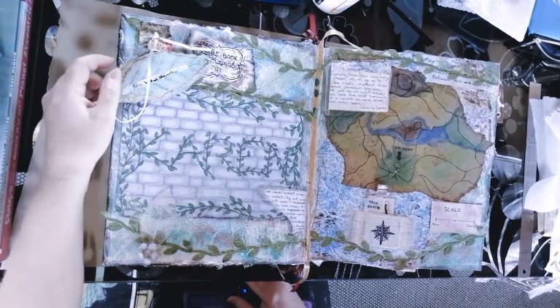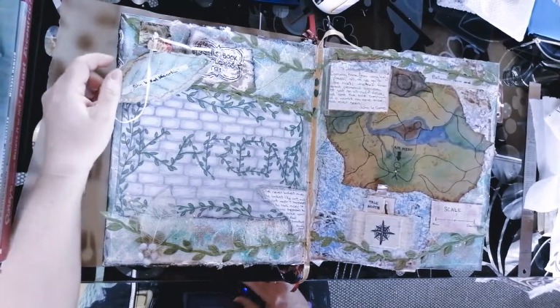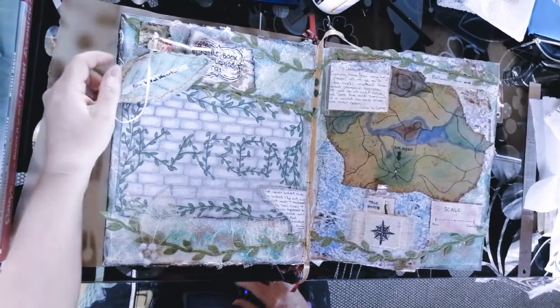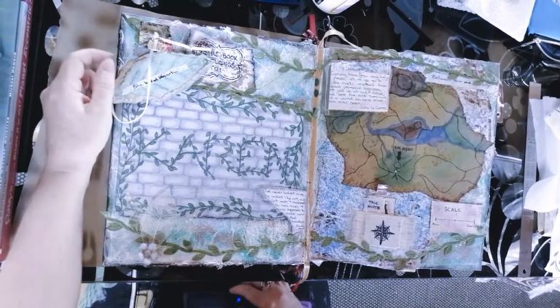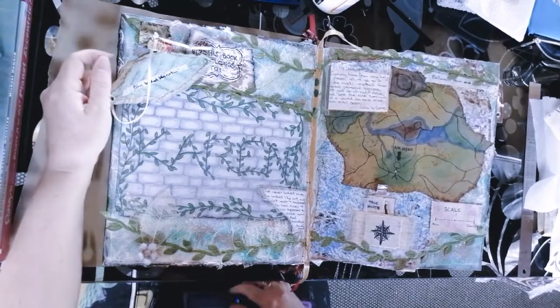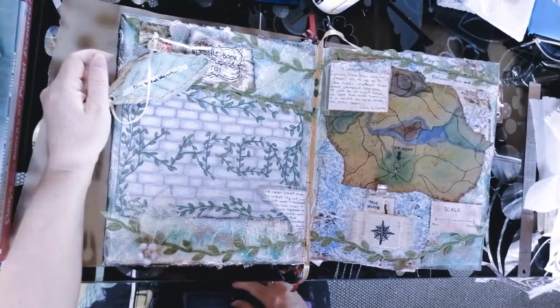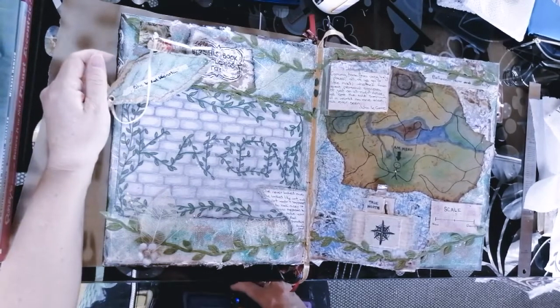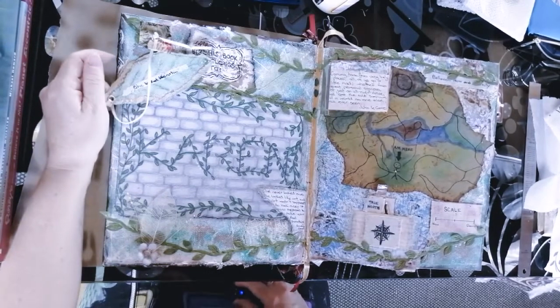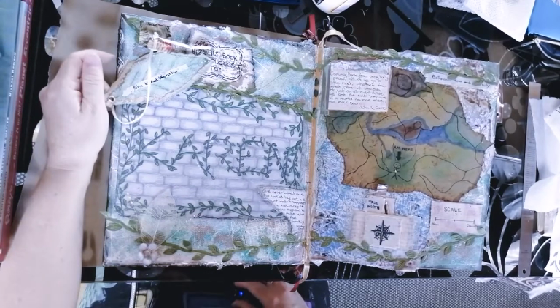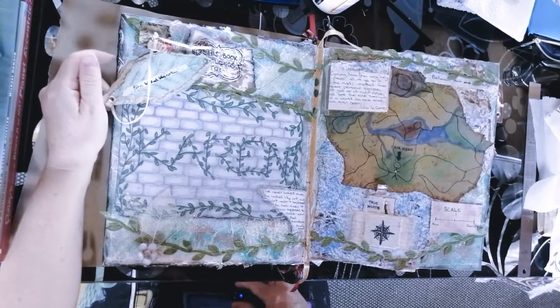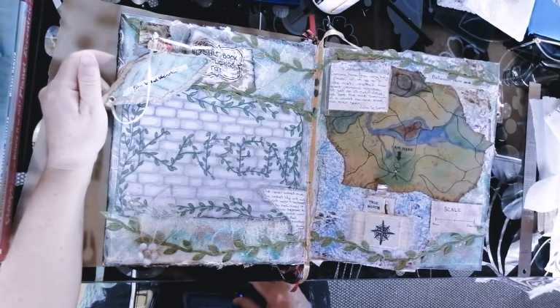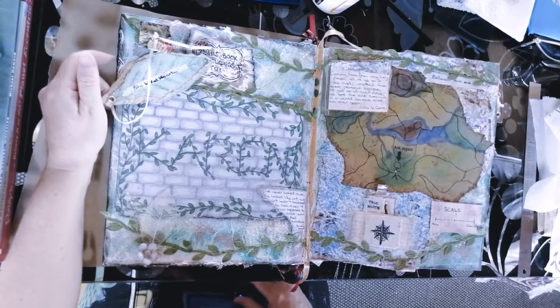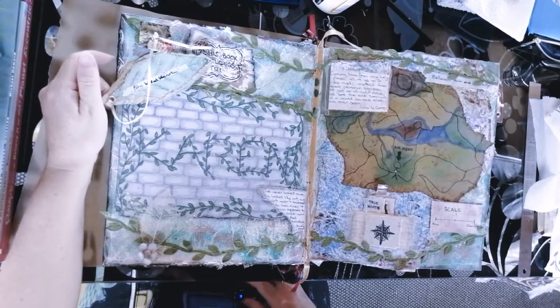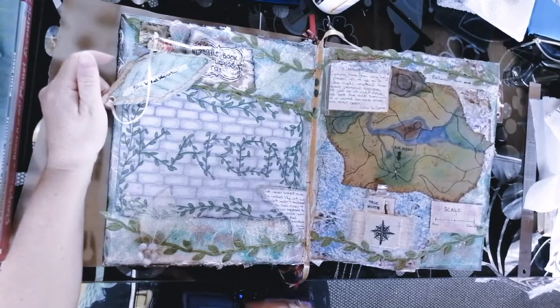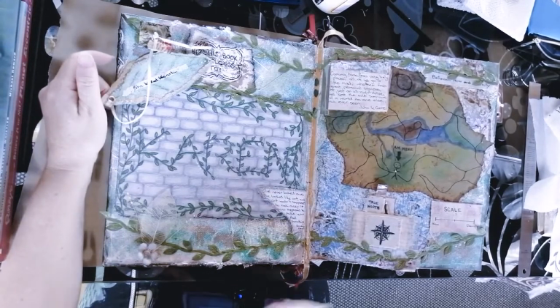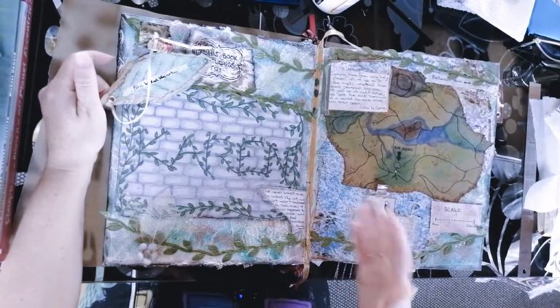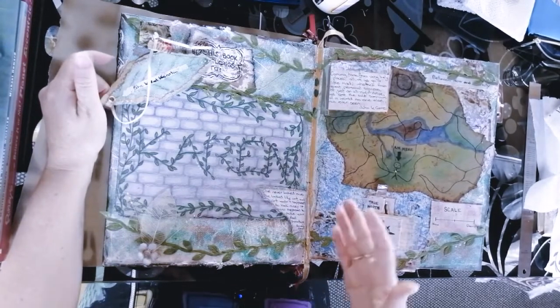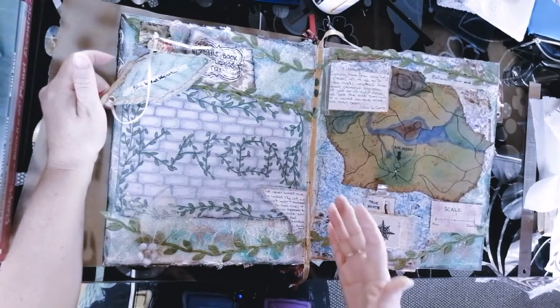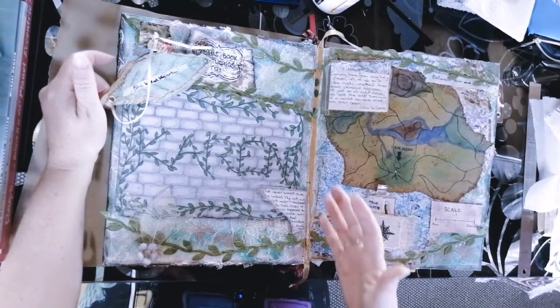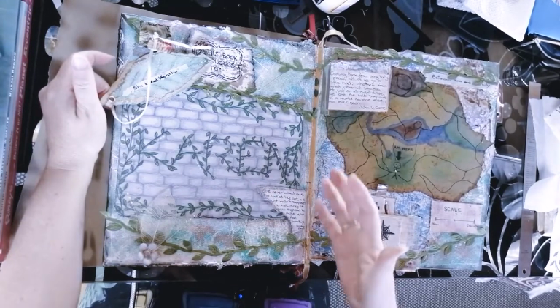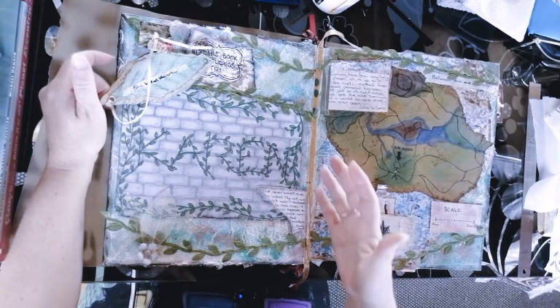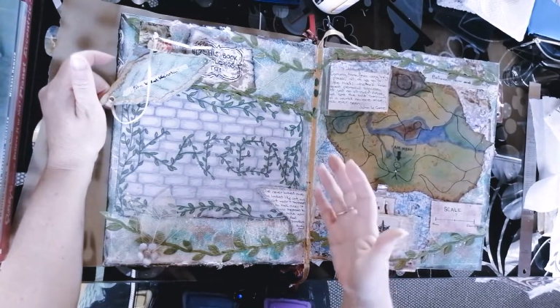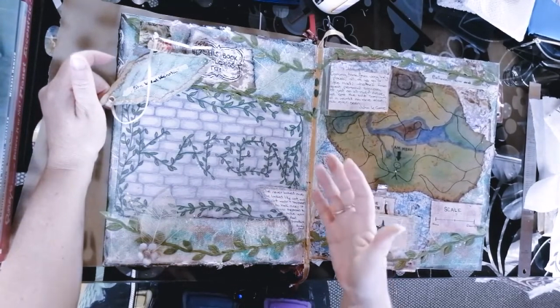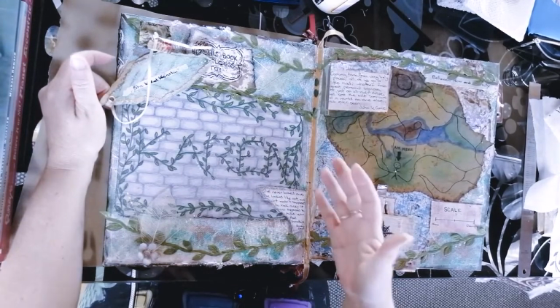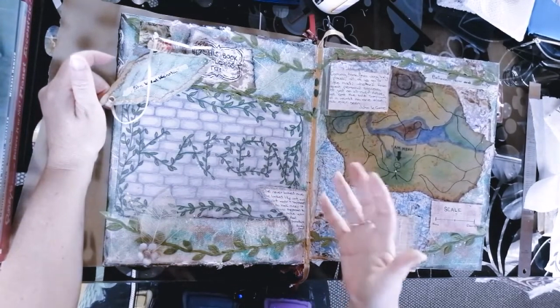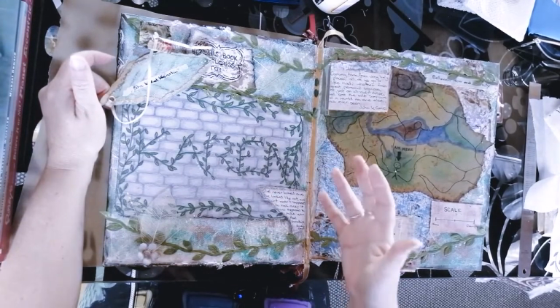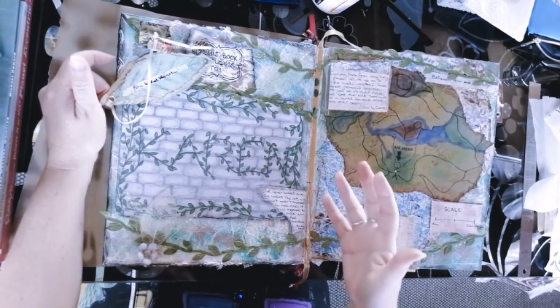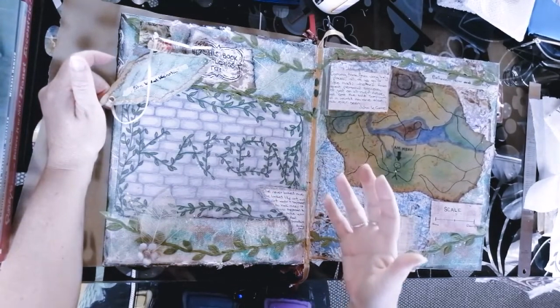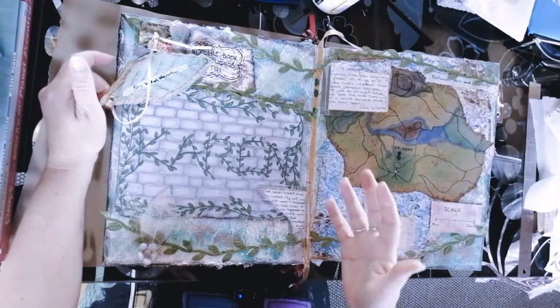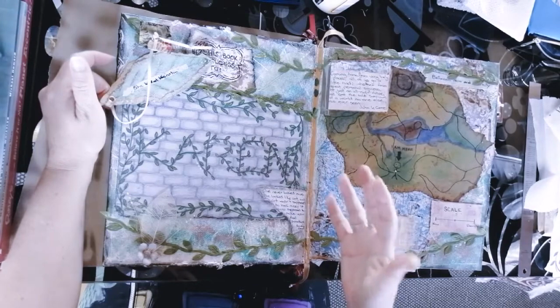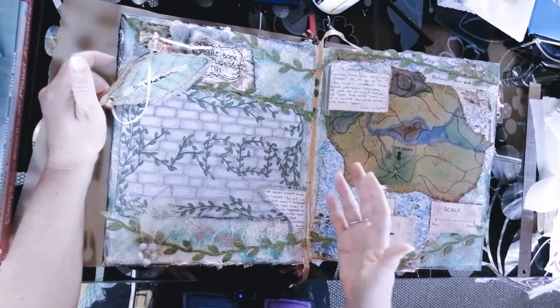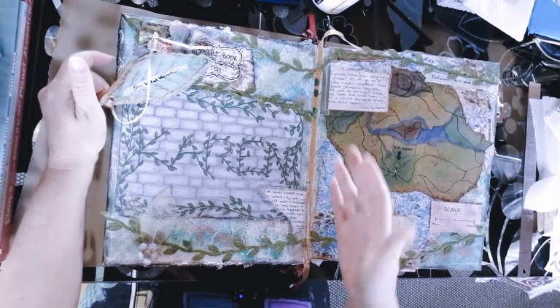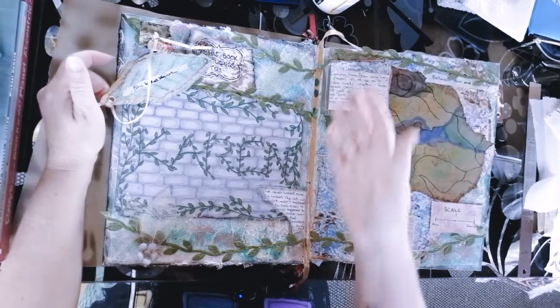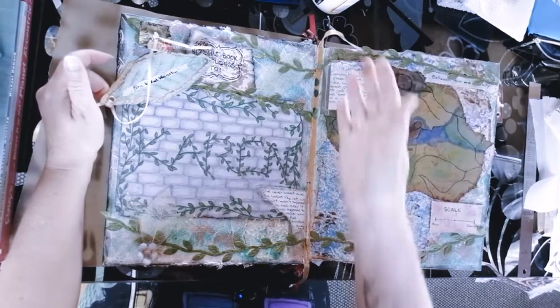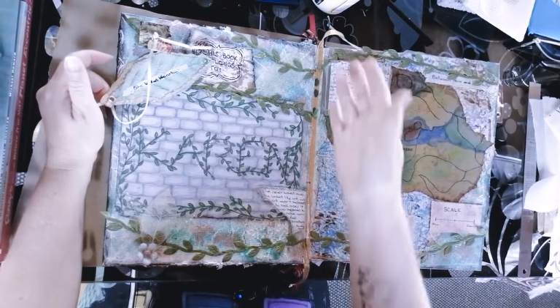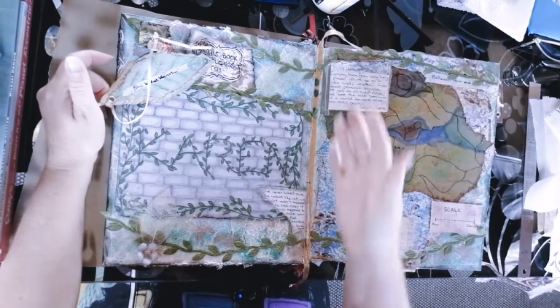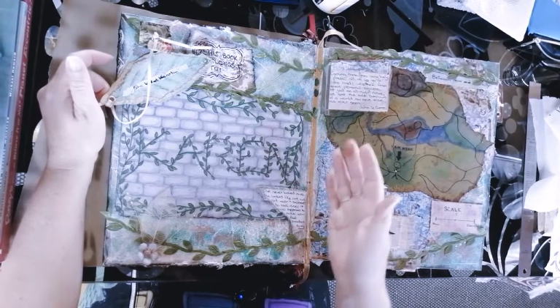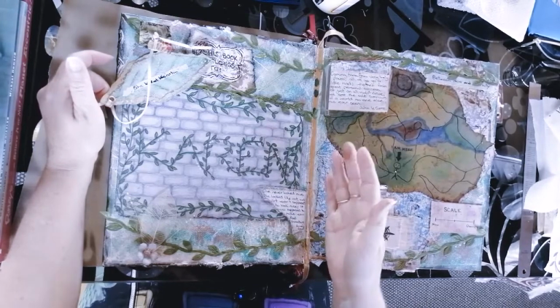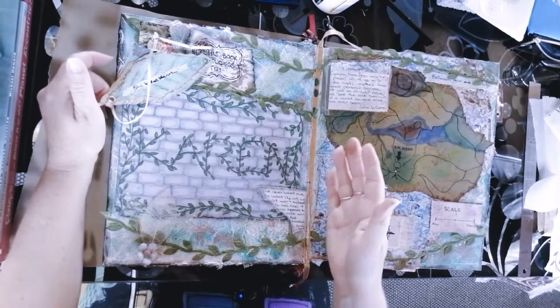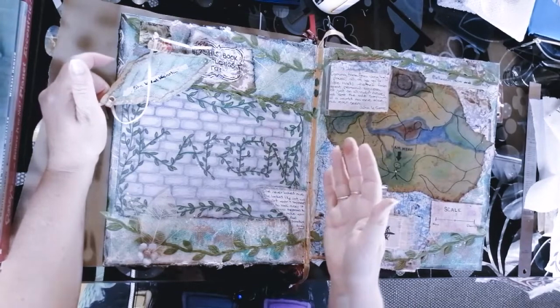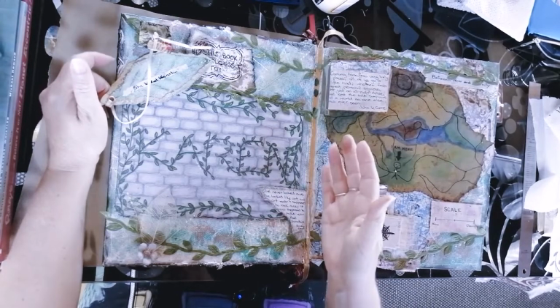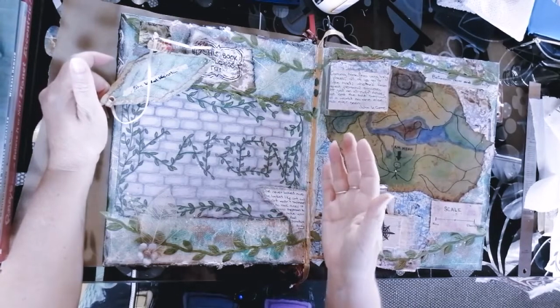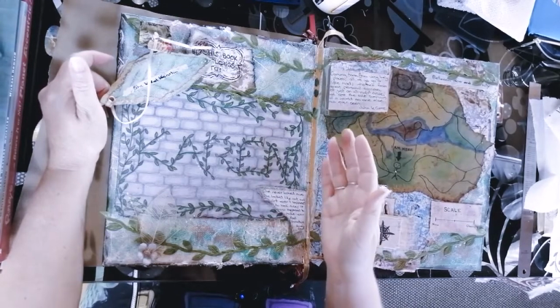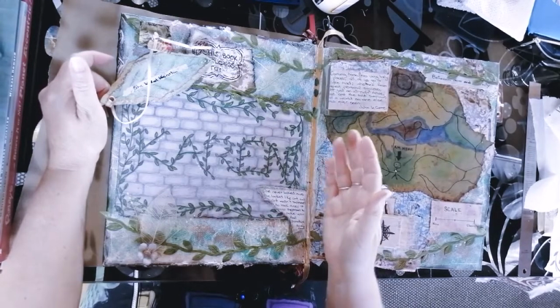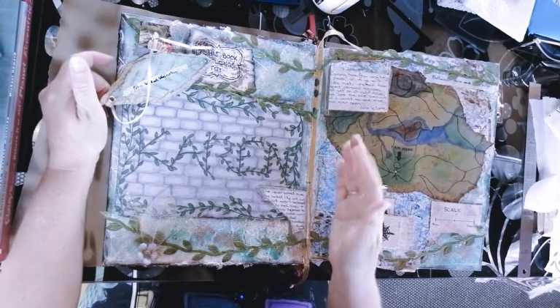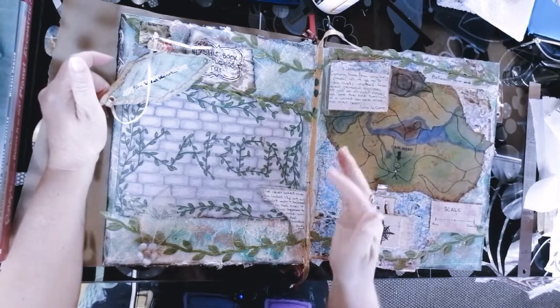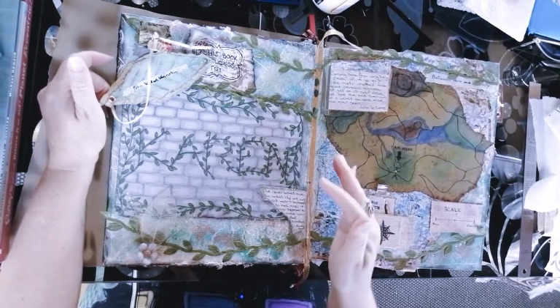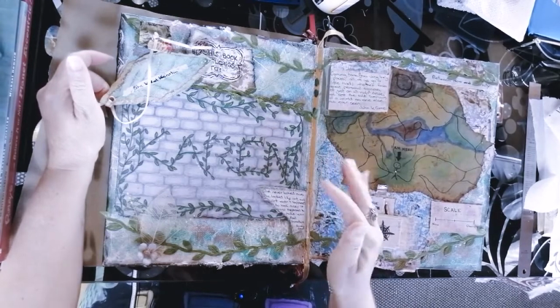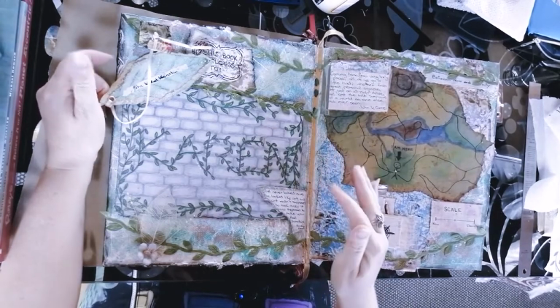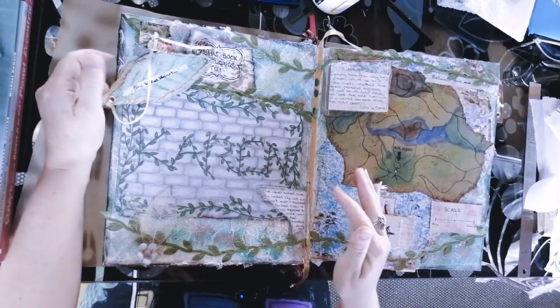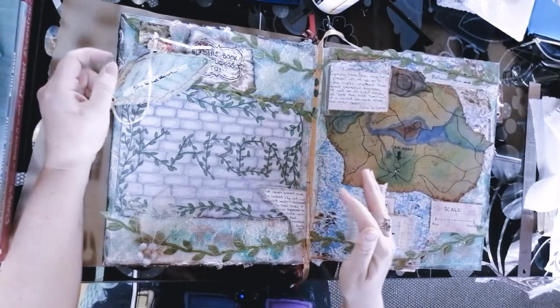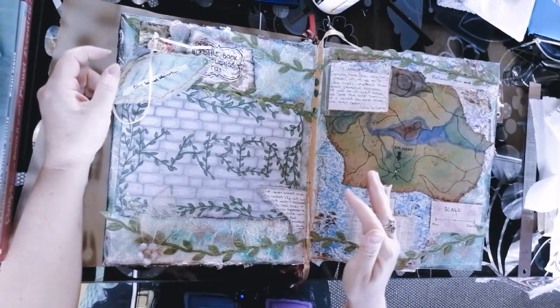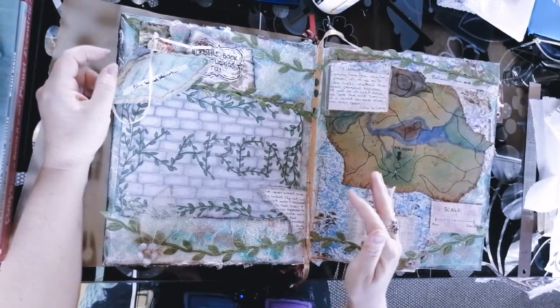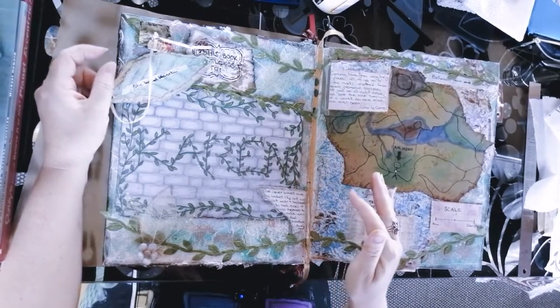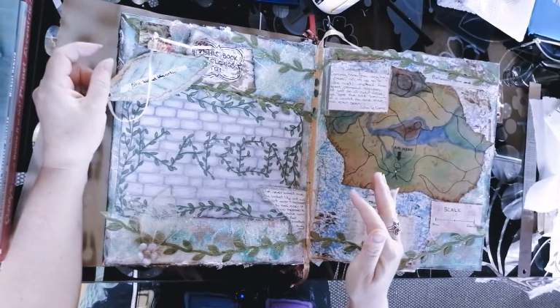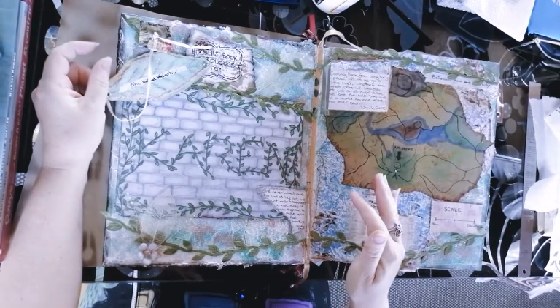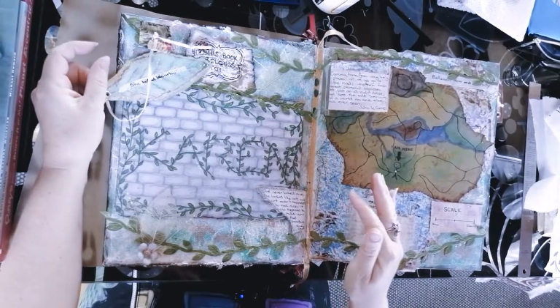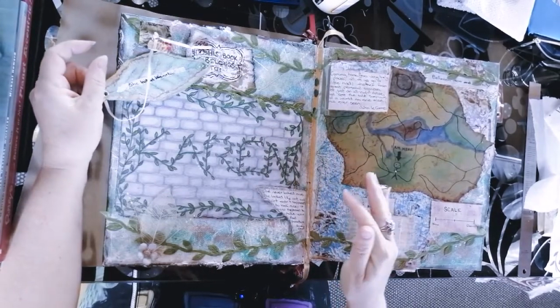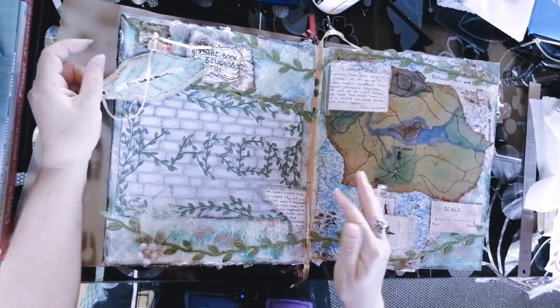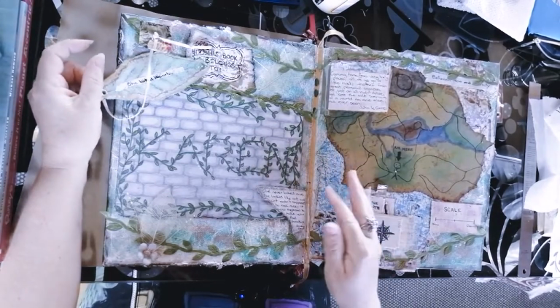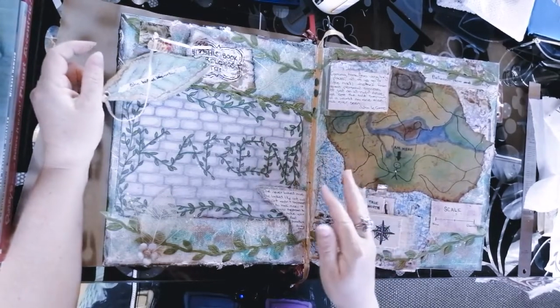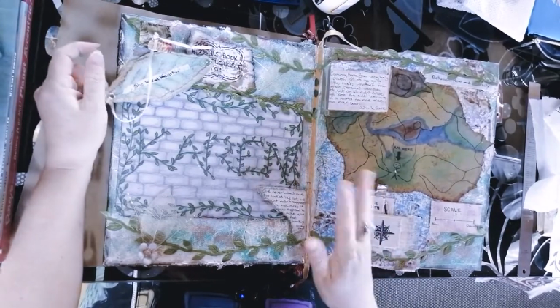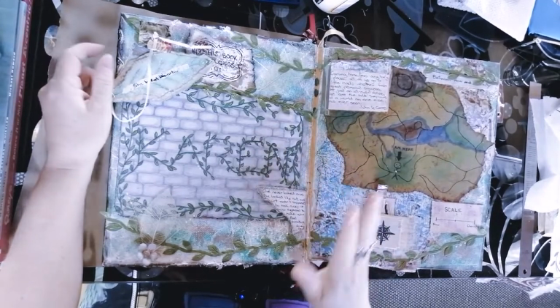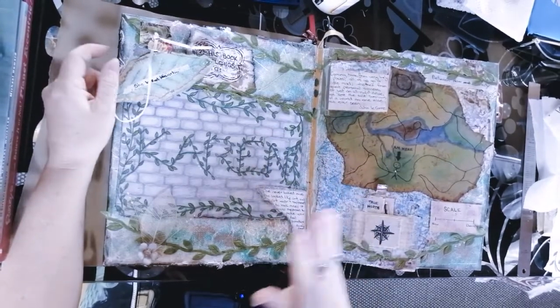But aside from that, this is really a celebration of you. This art page is going to be a celebration of you.